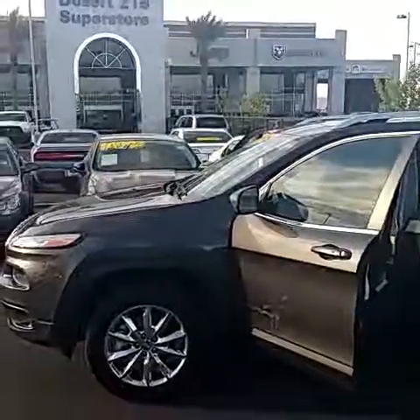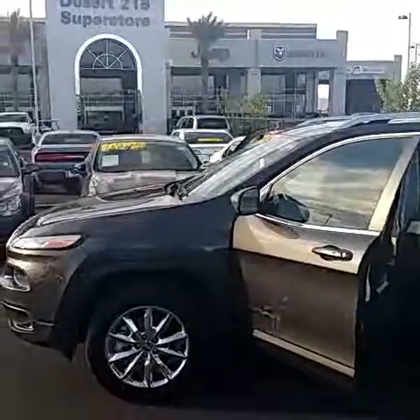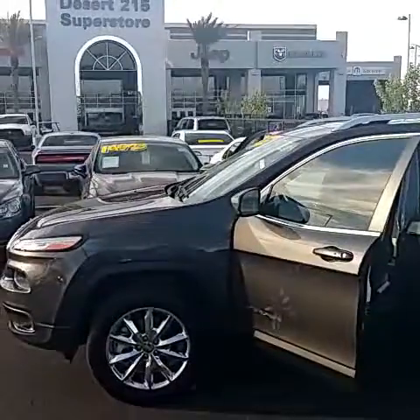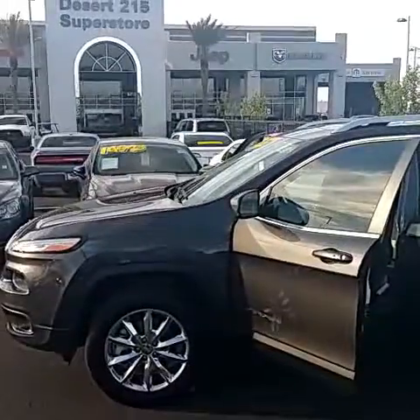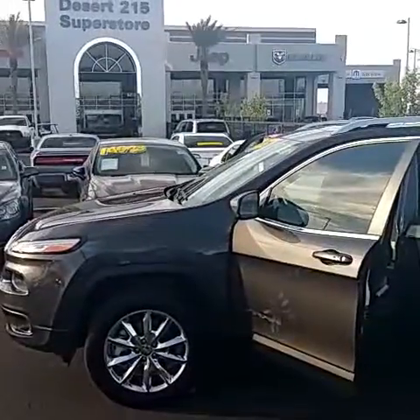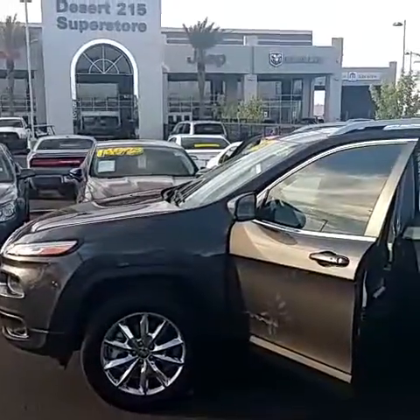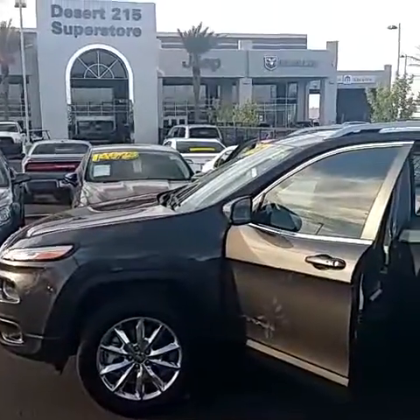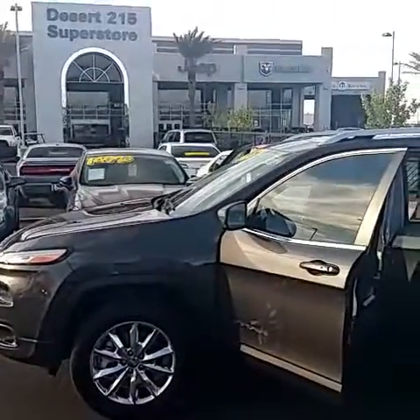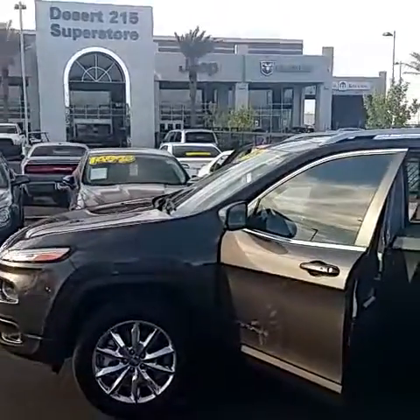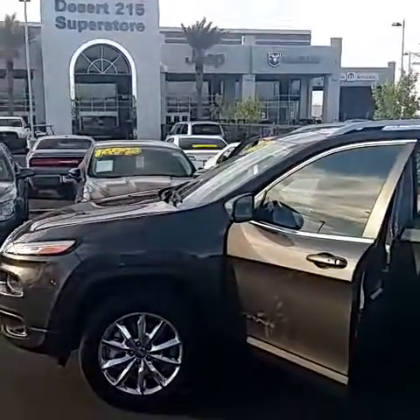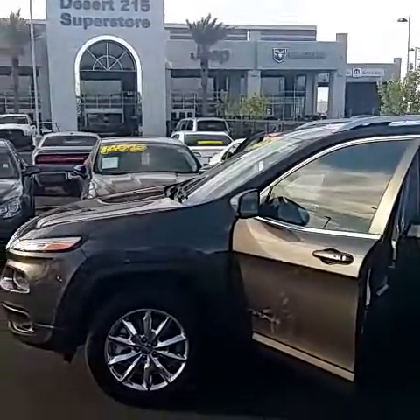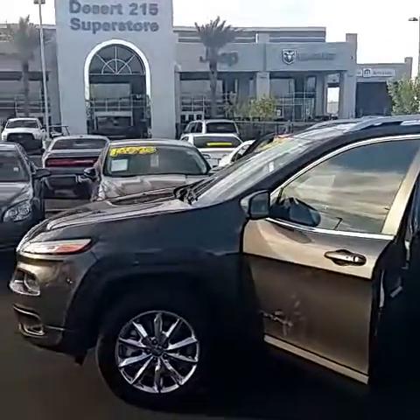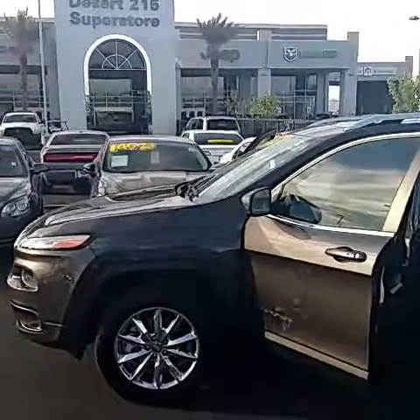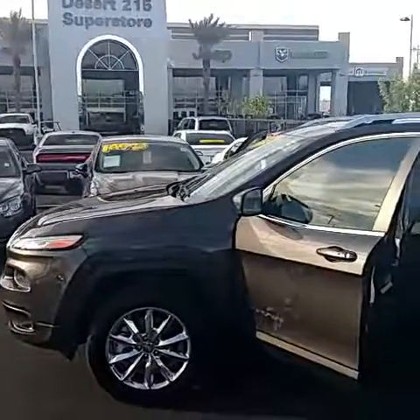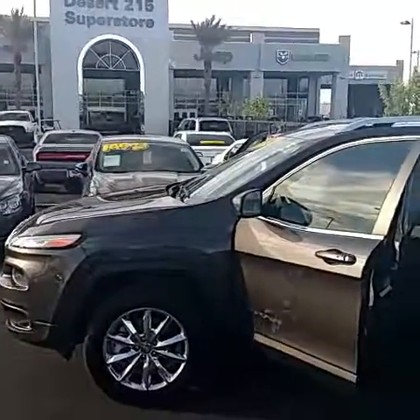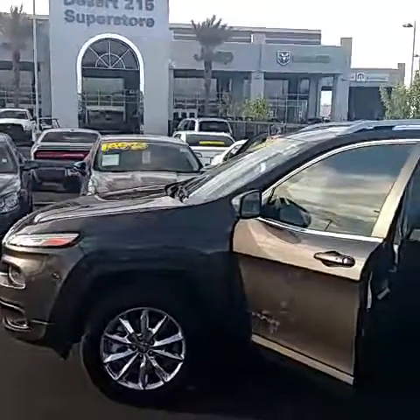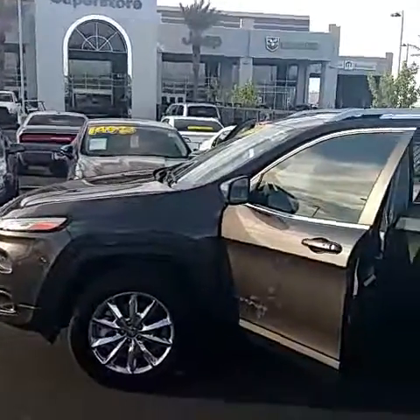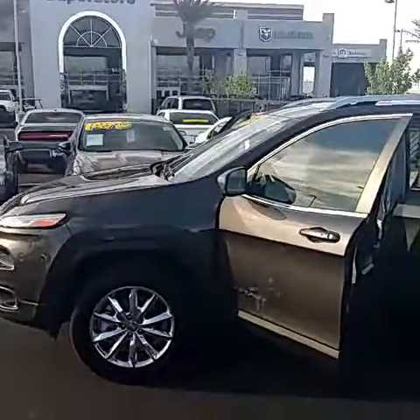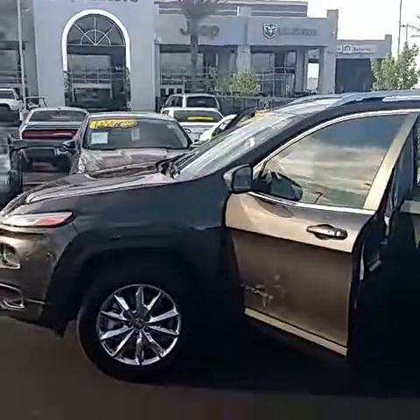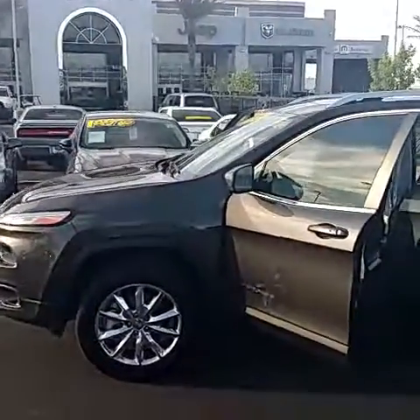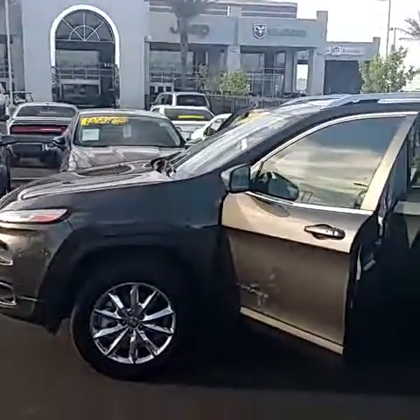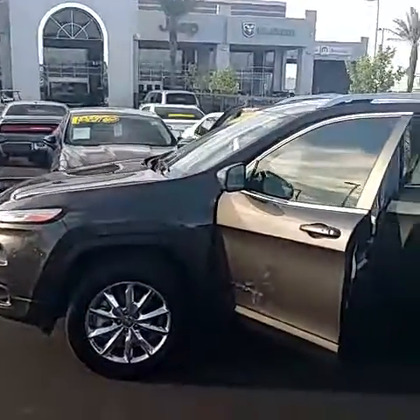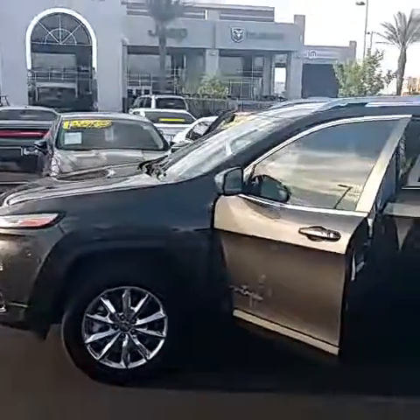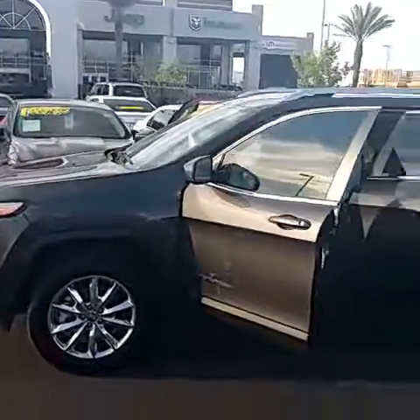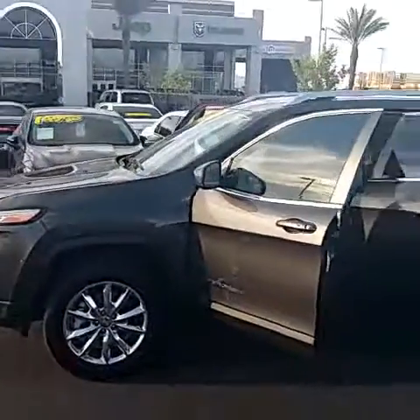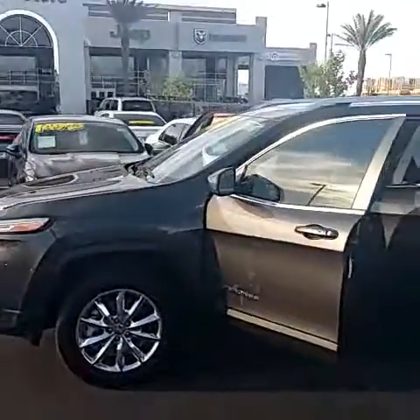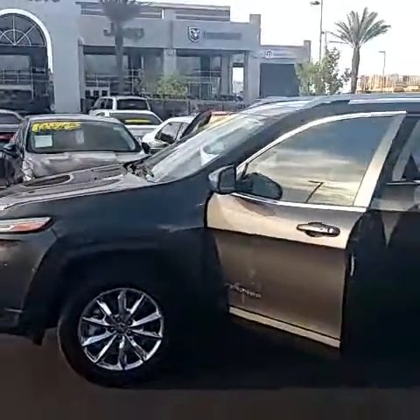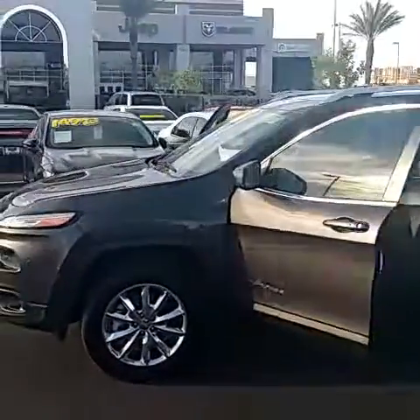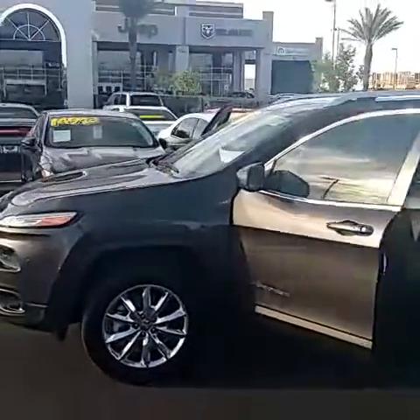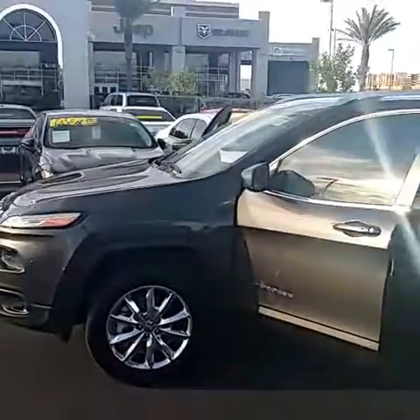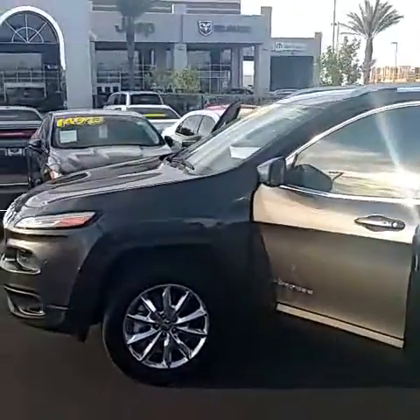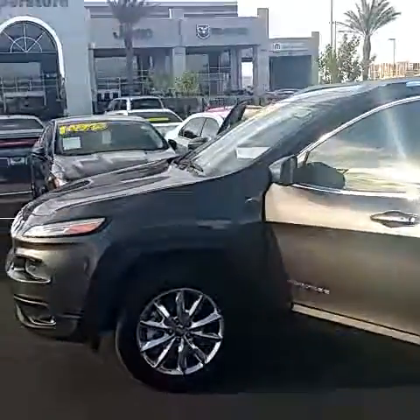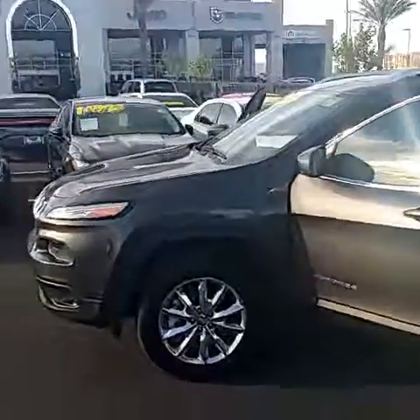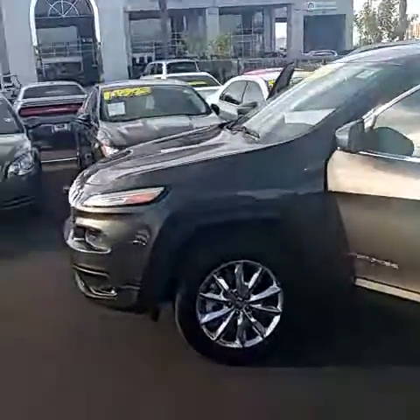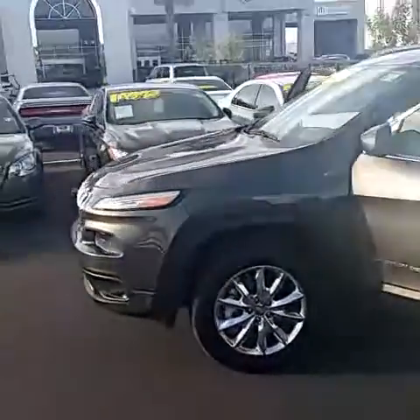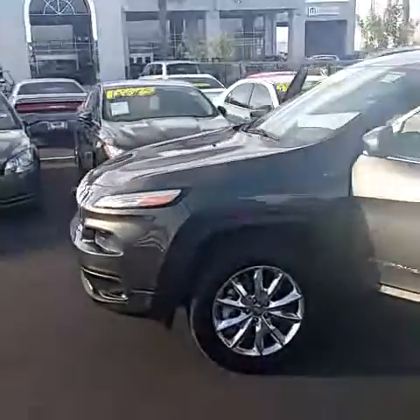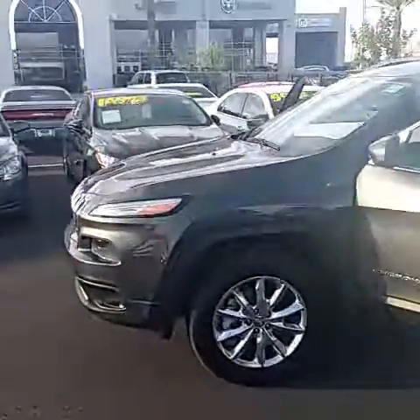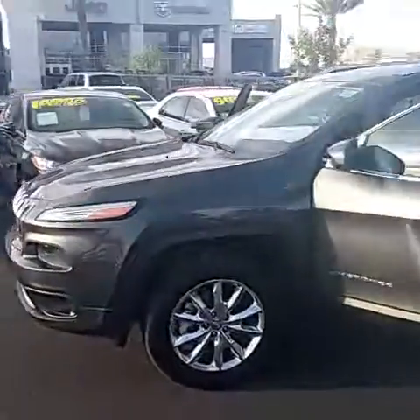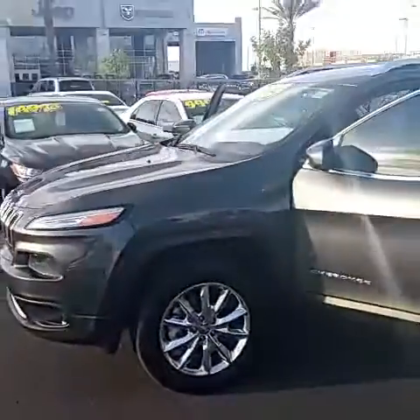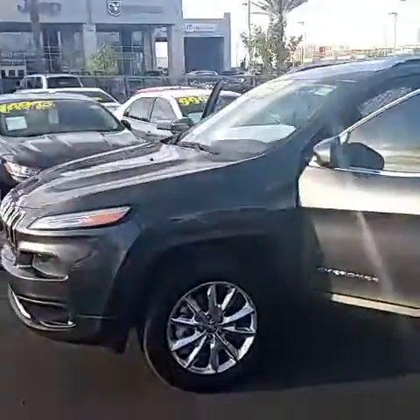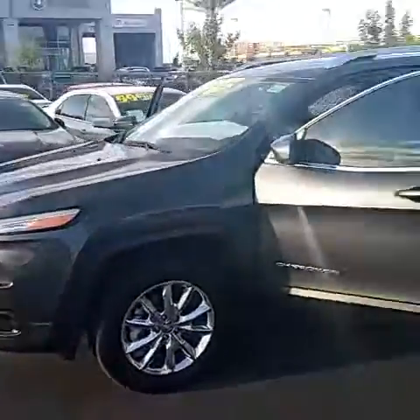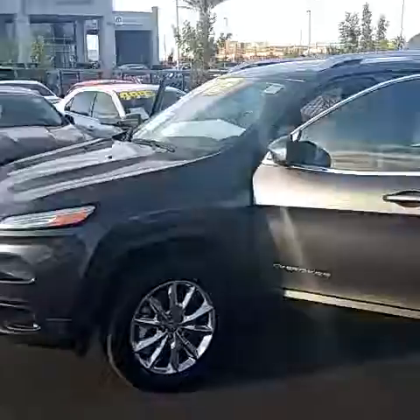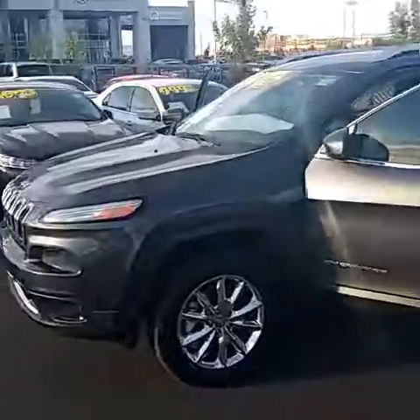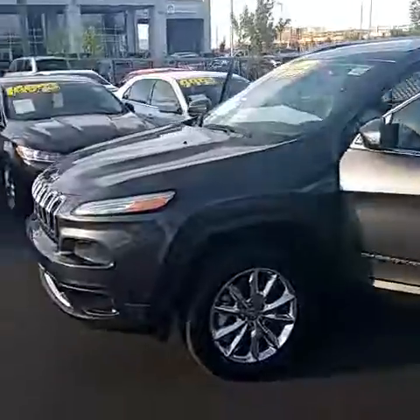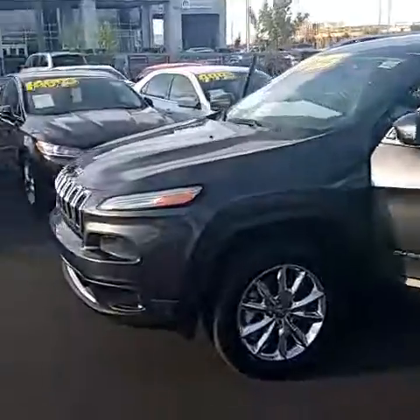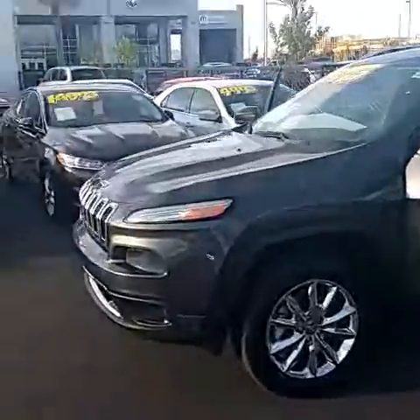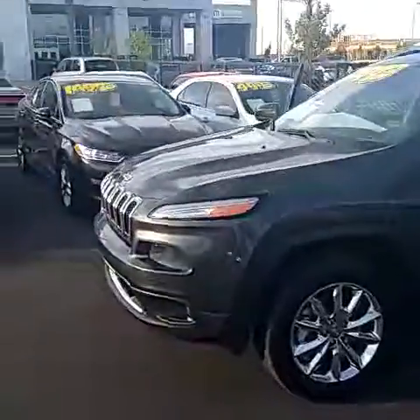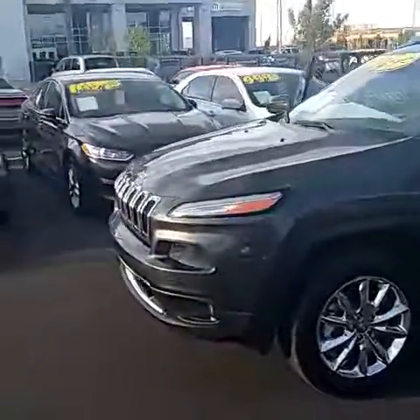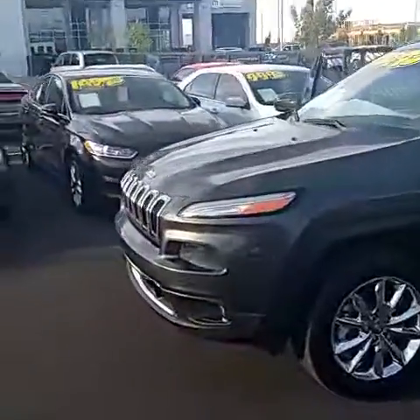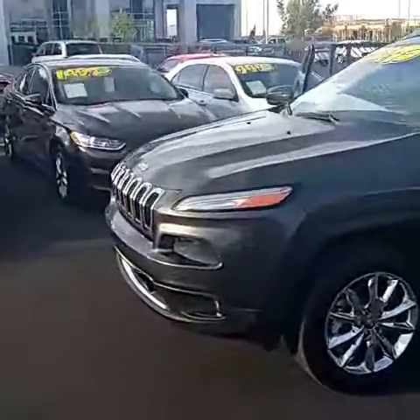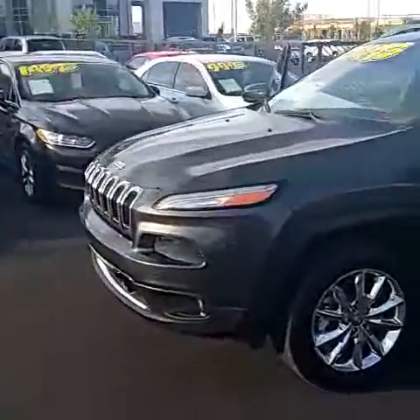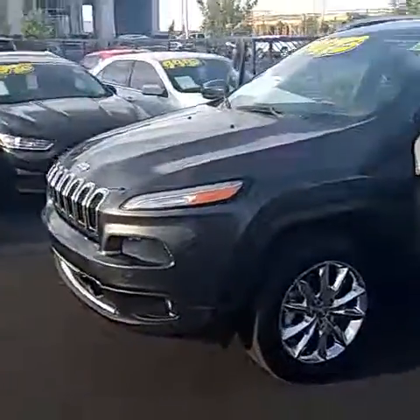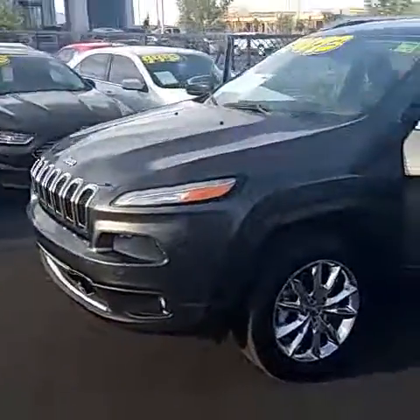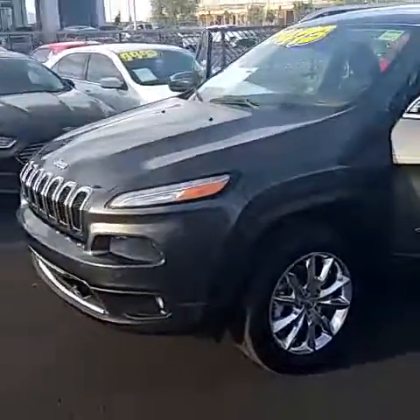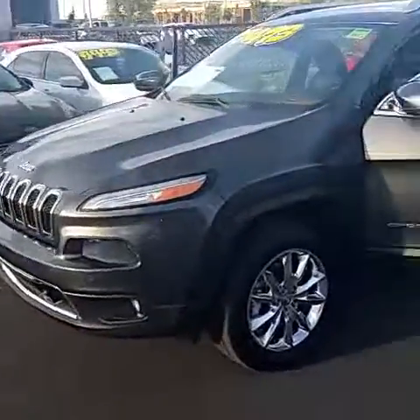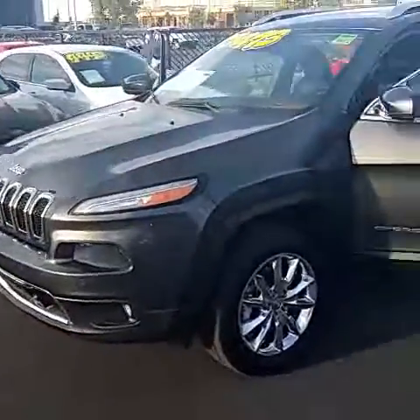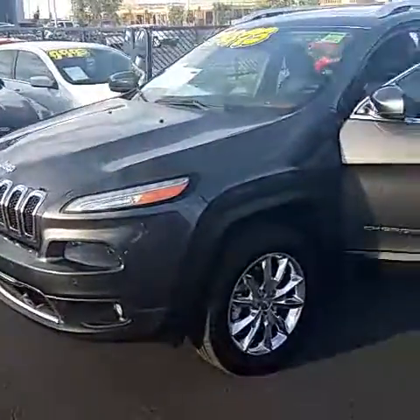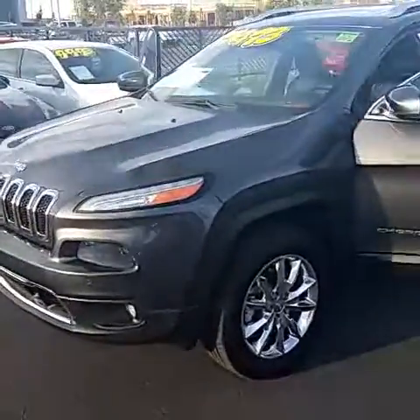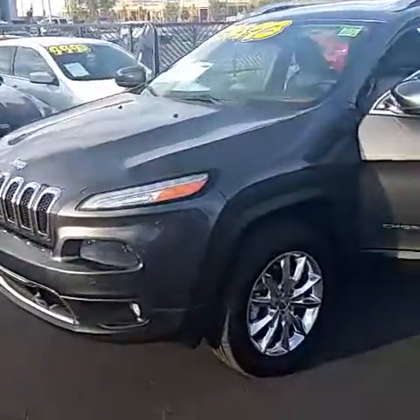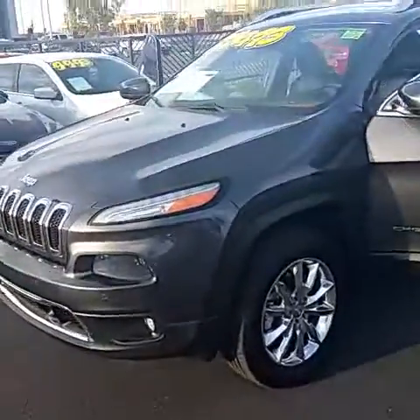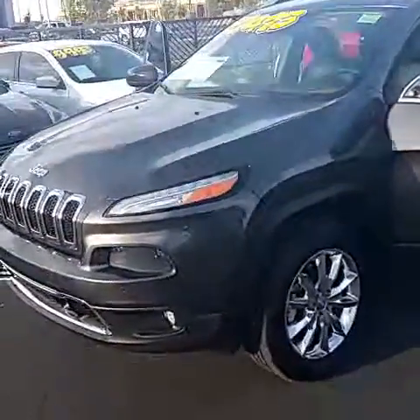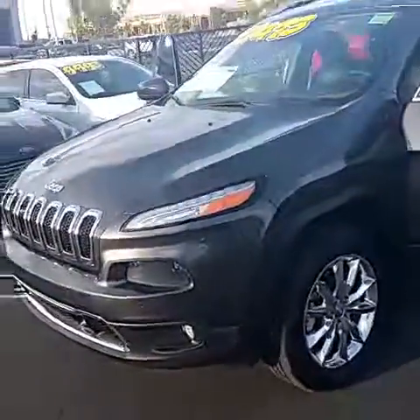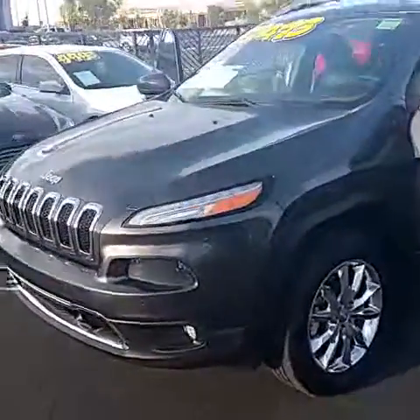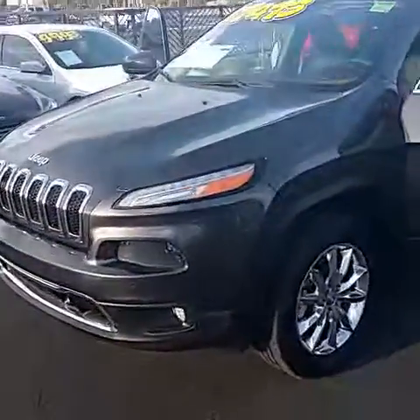Hi Mandy, it's Alan Morris, Desert 215 Superstore. Just wanted to give you a quick overview of the vehicle we test drove yesterday.